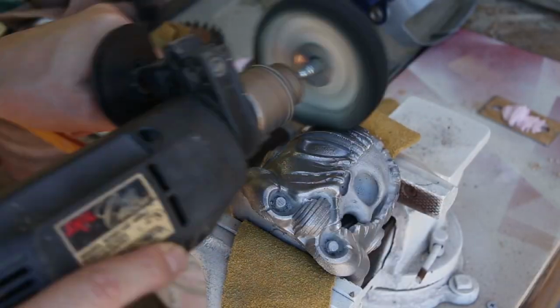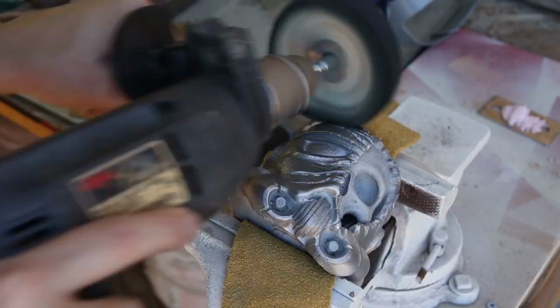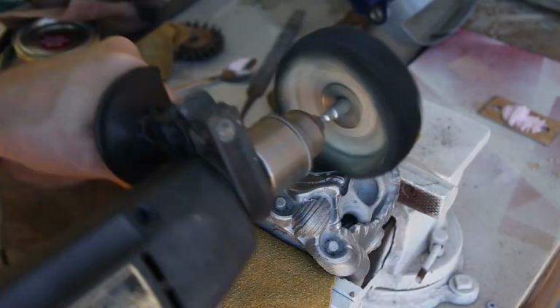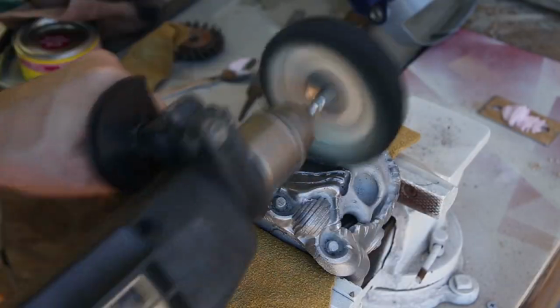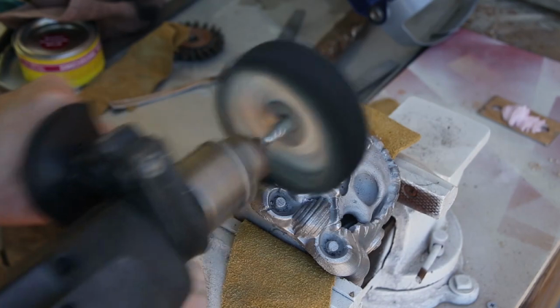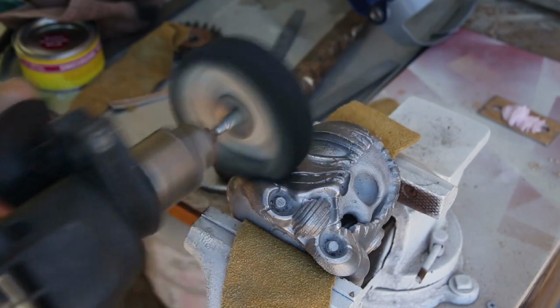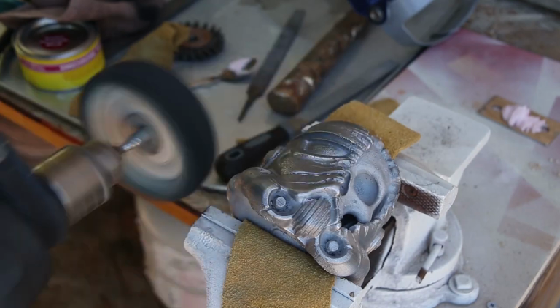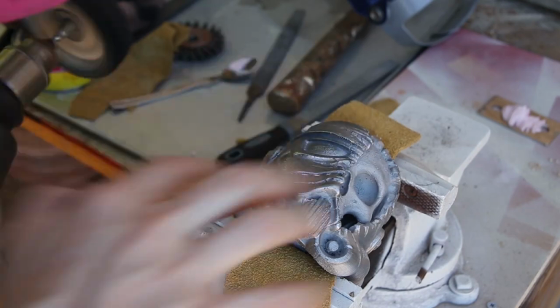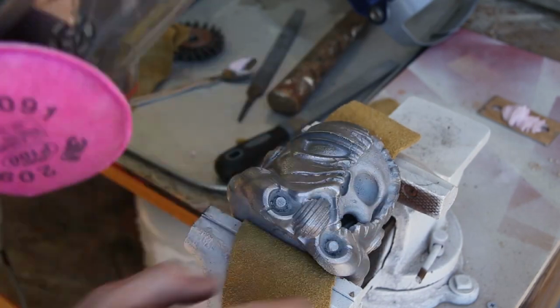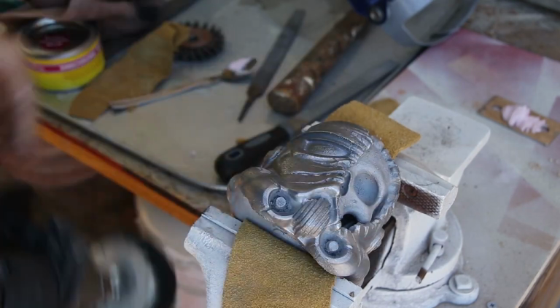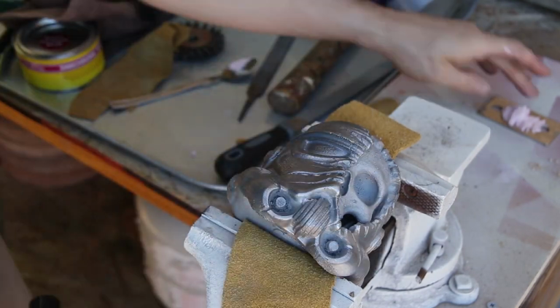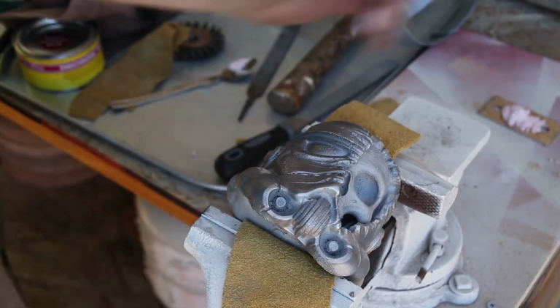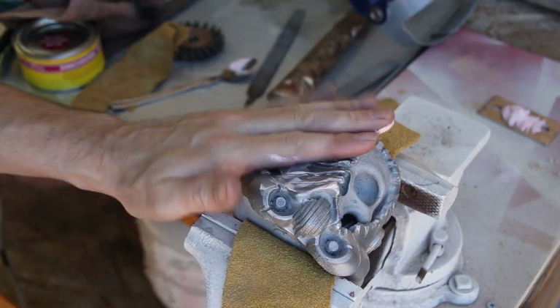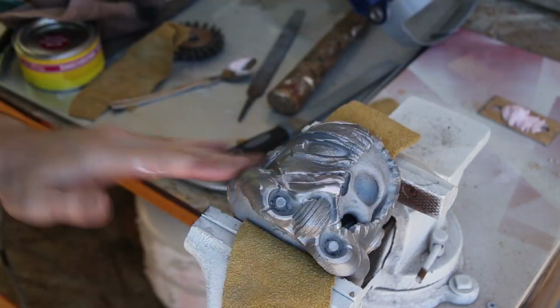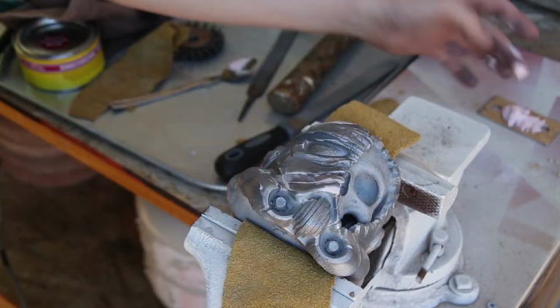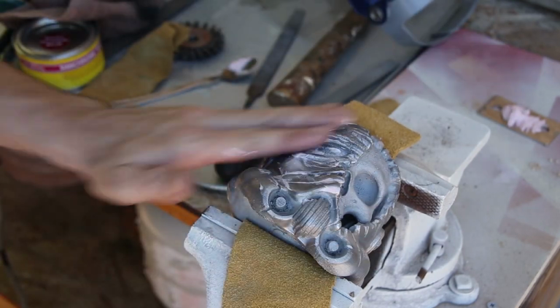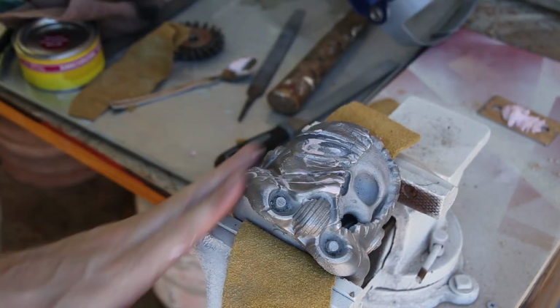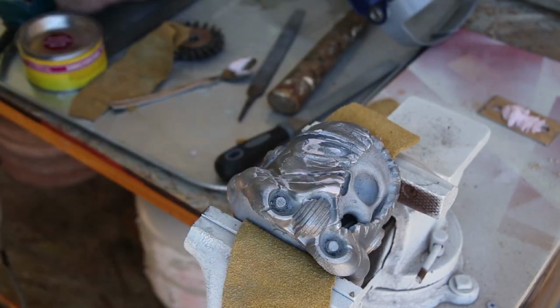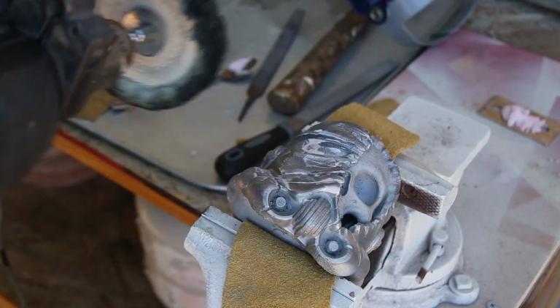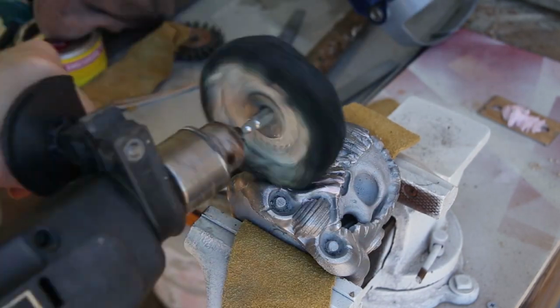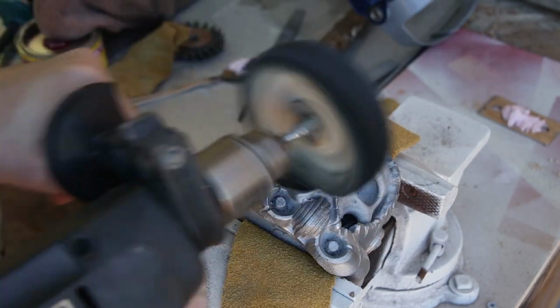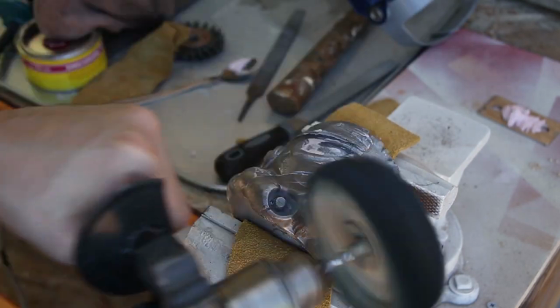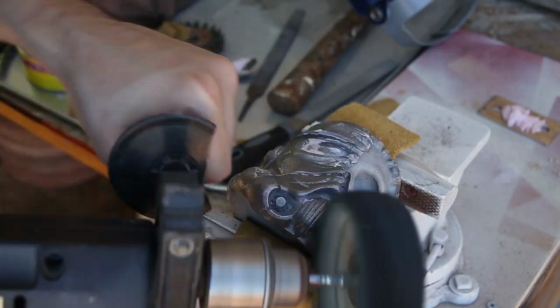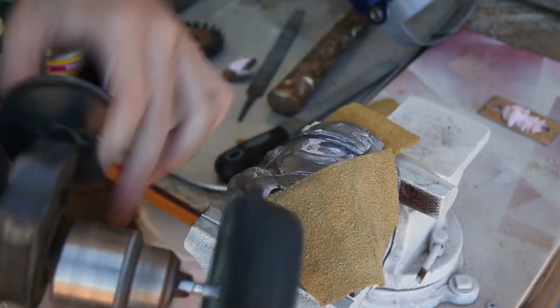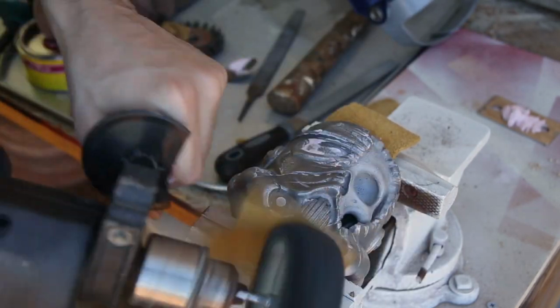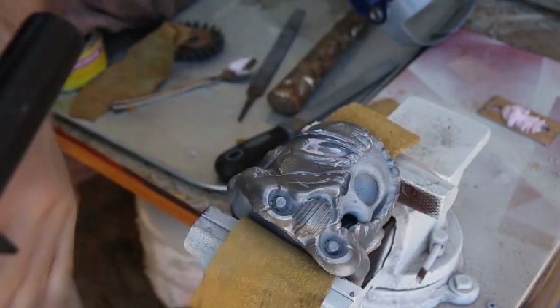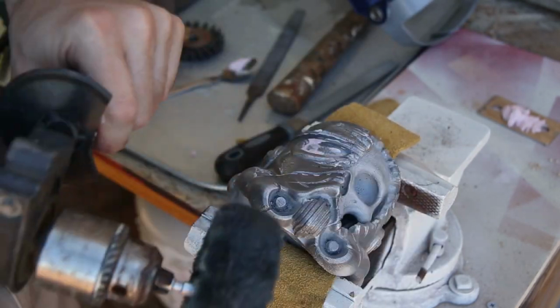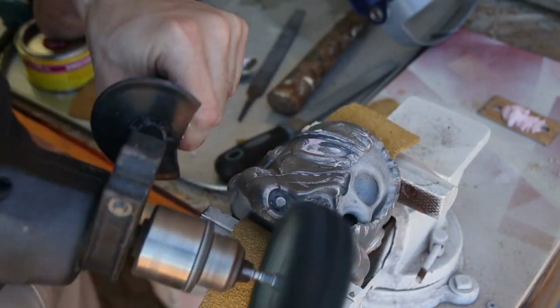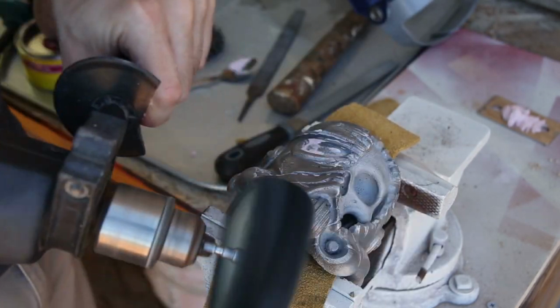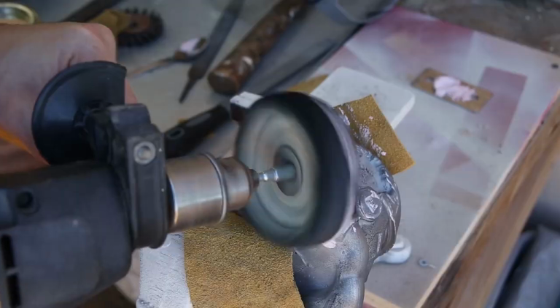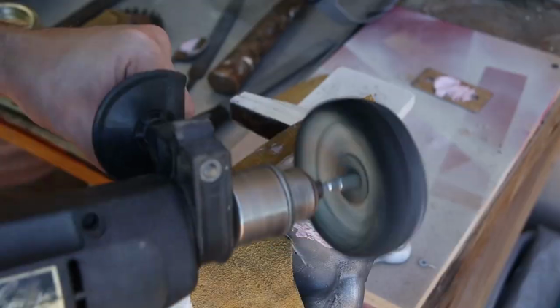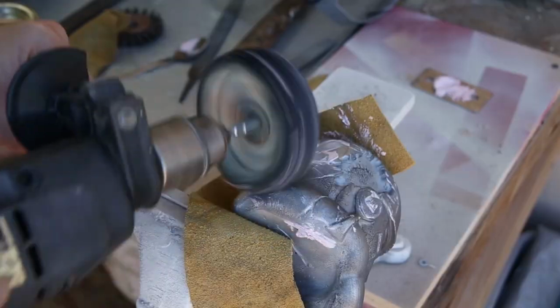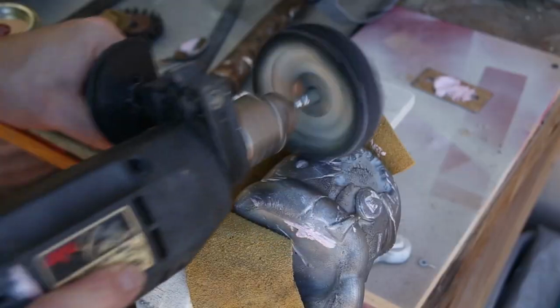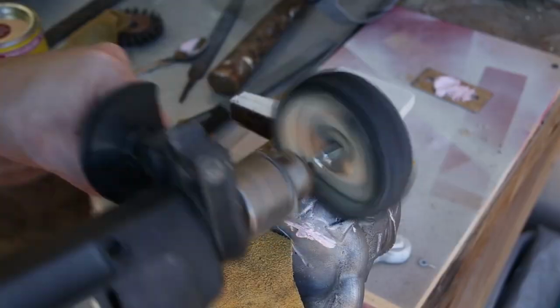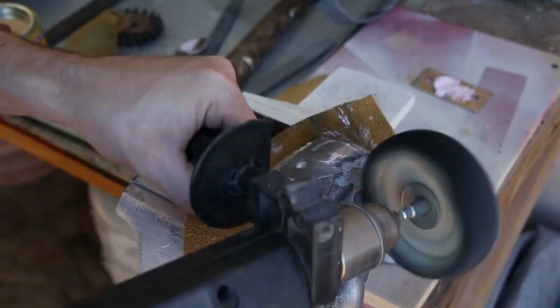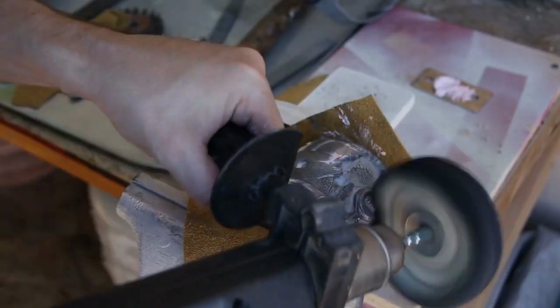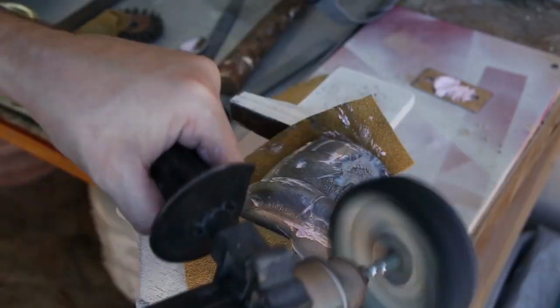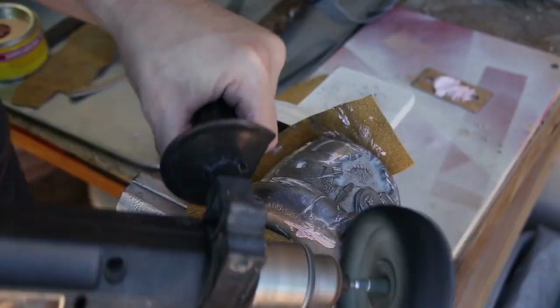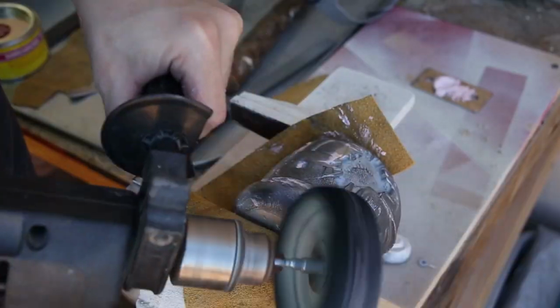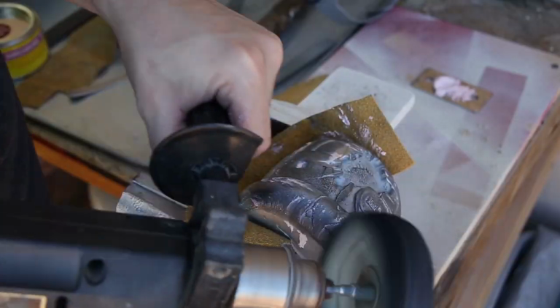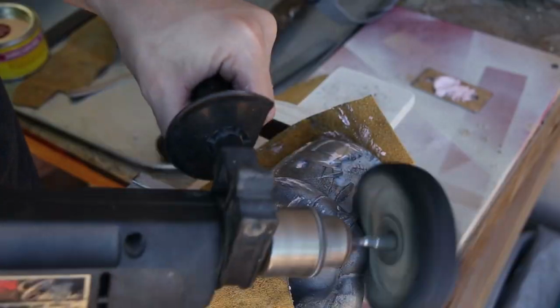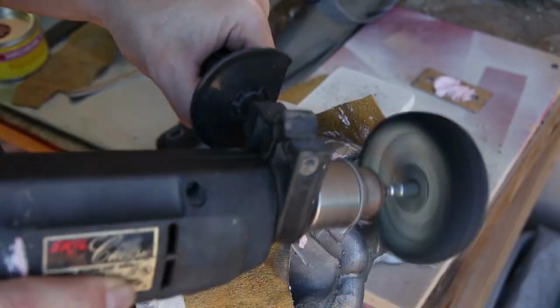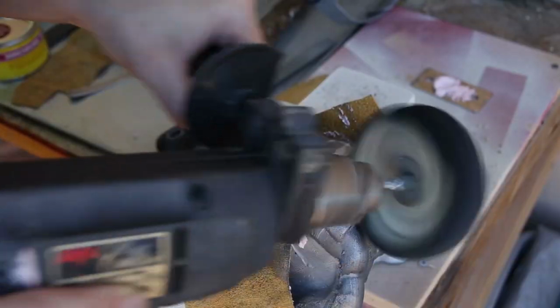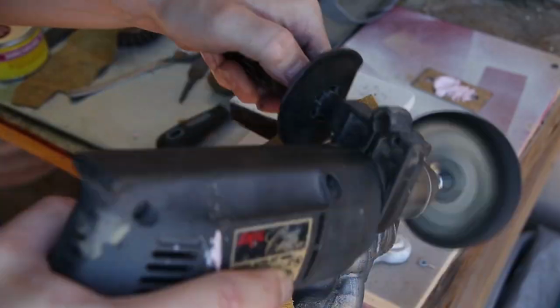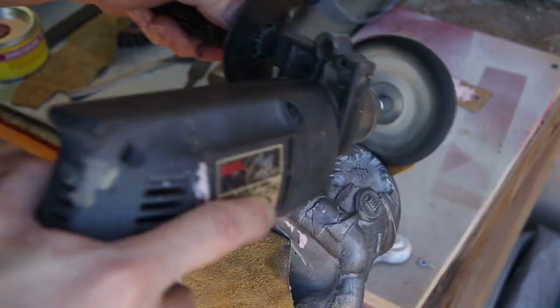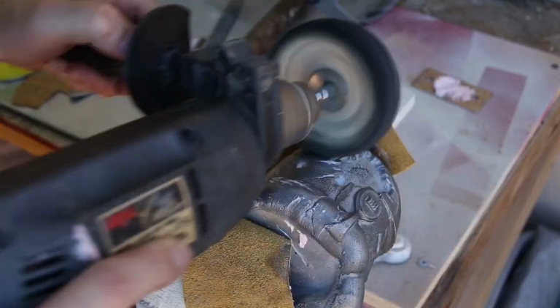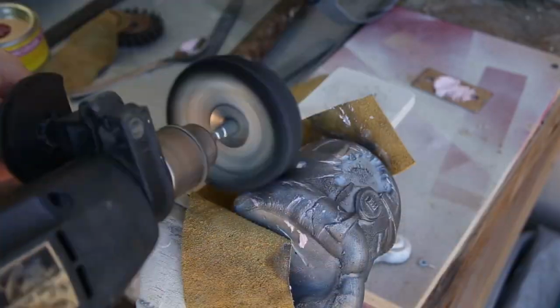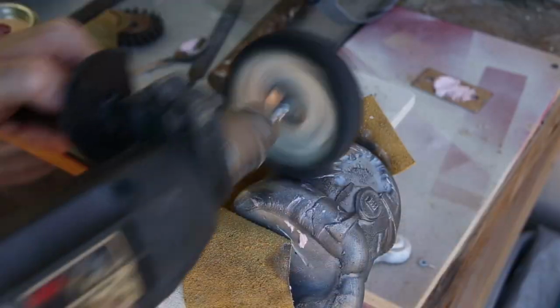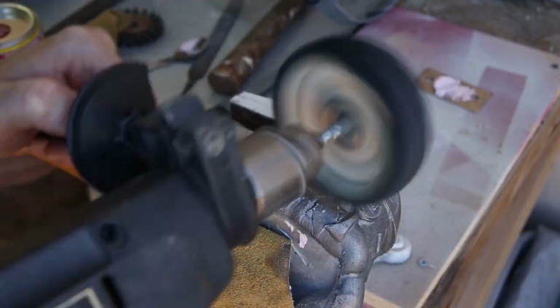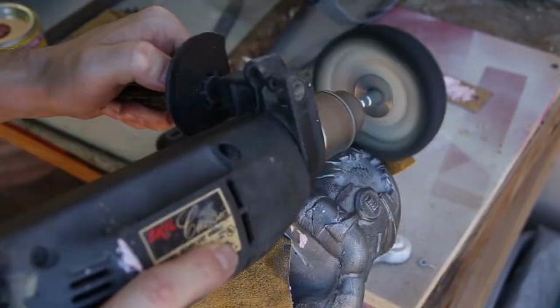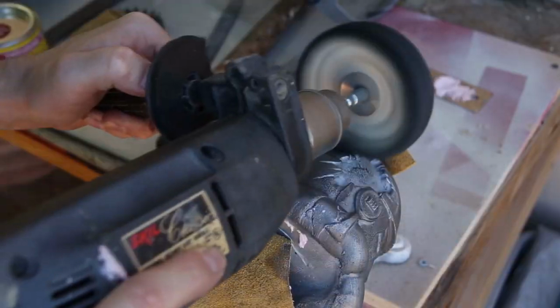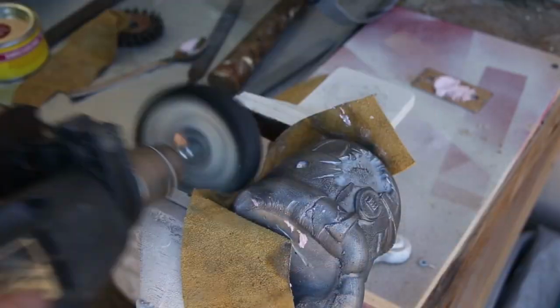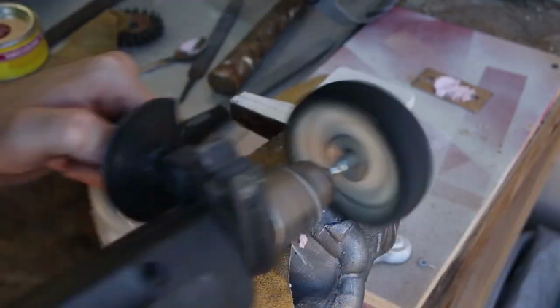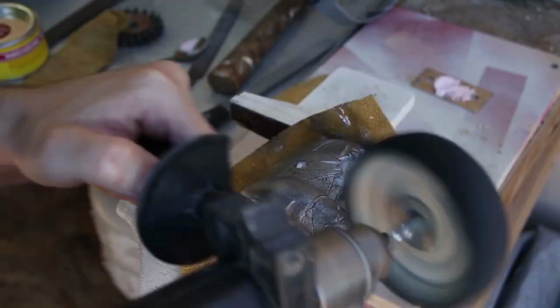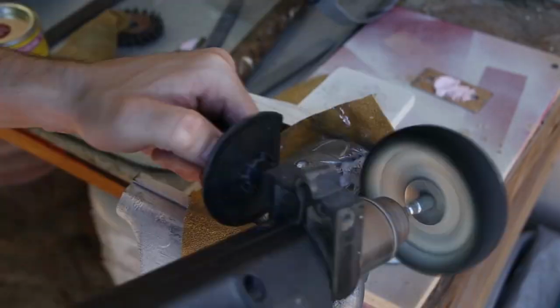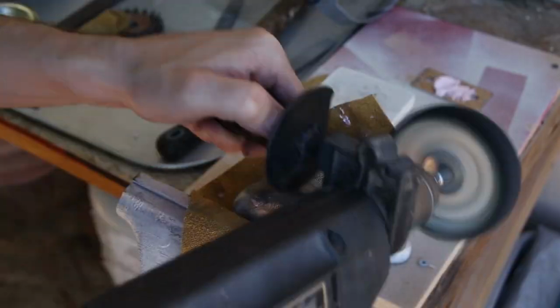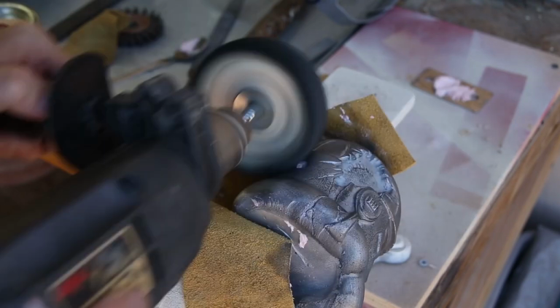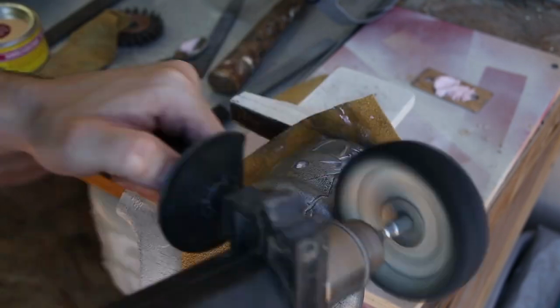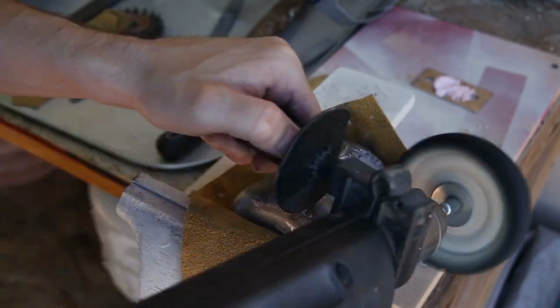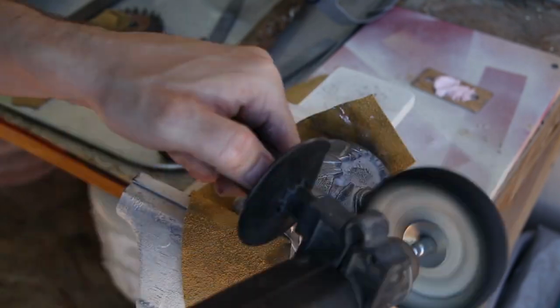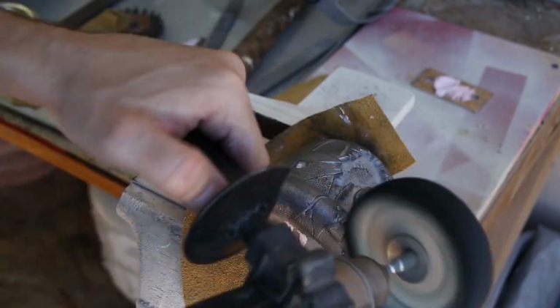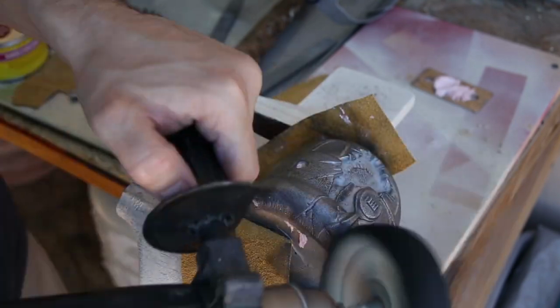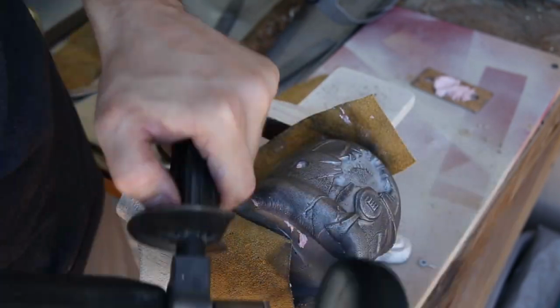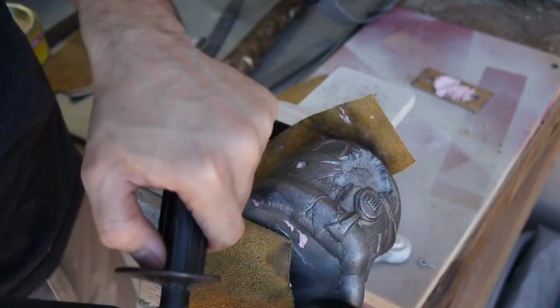I'm really happy with how this casting turned out, considering it was my first attempt. I'll definitely be using this method again in the future.